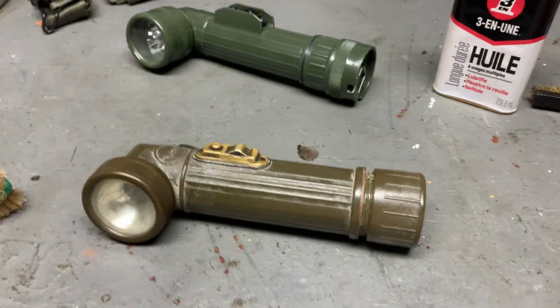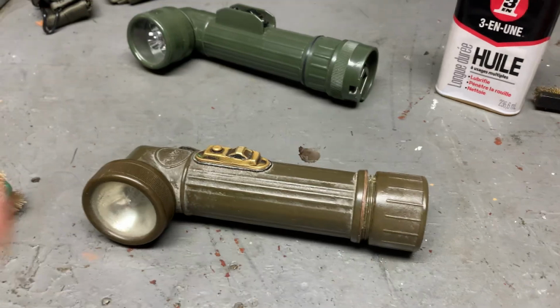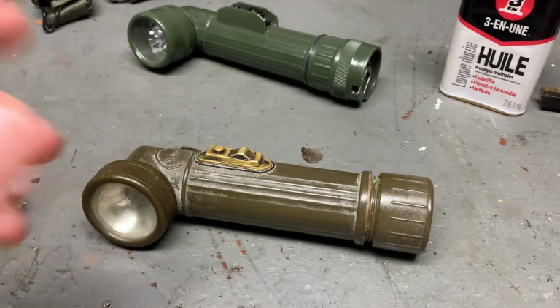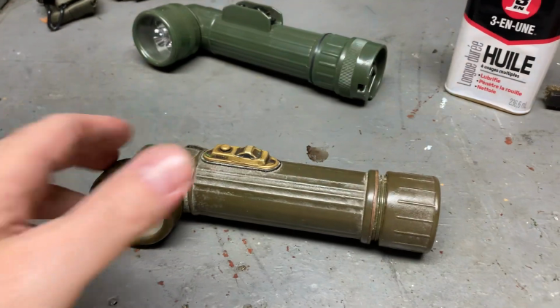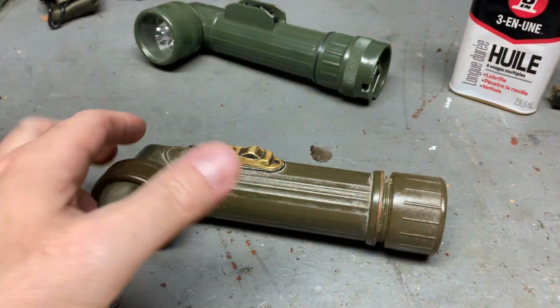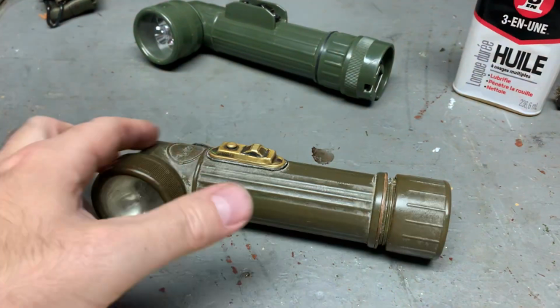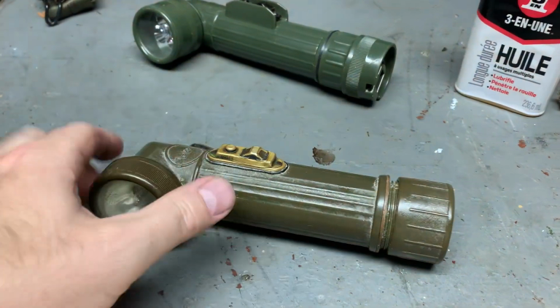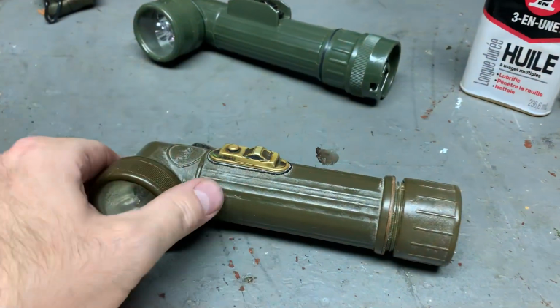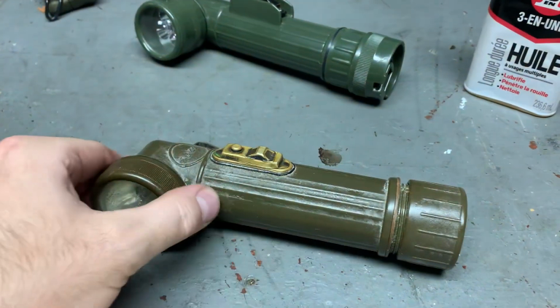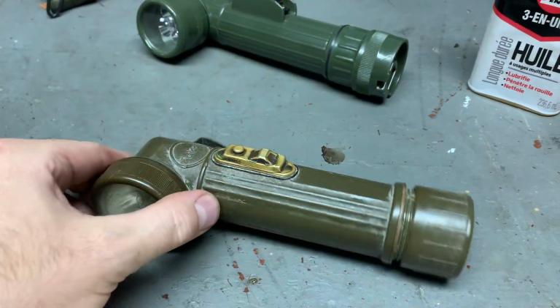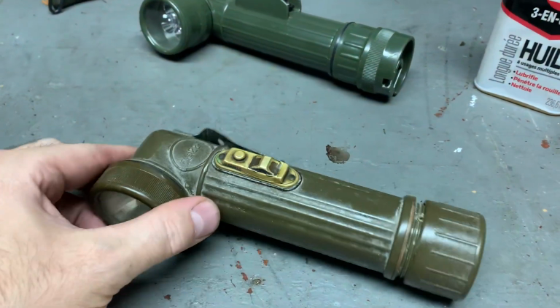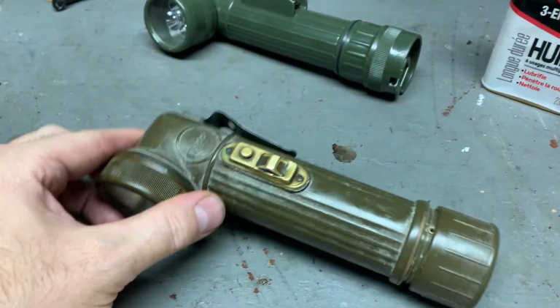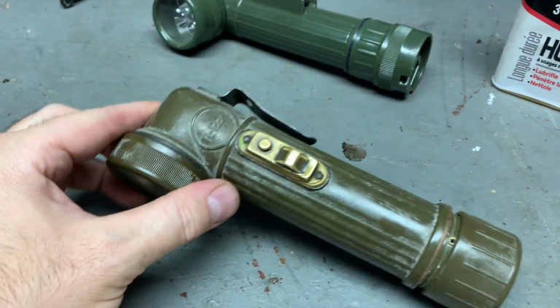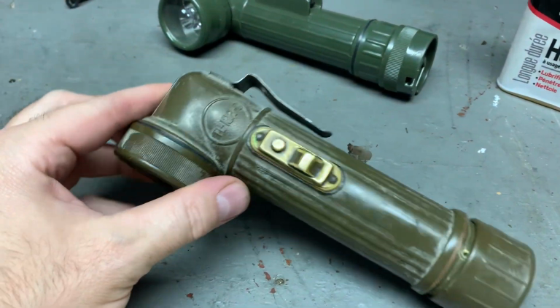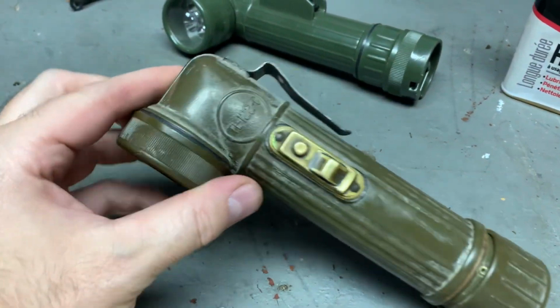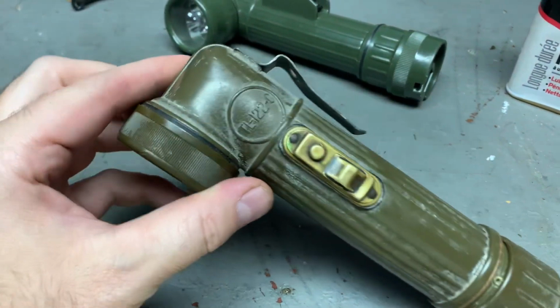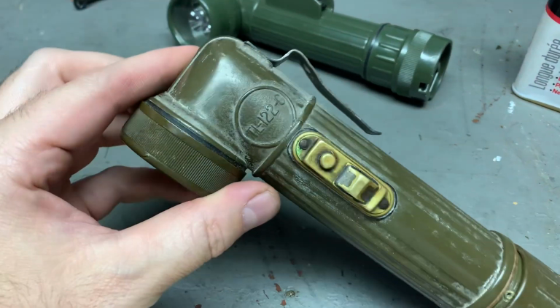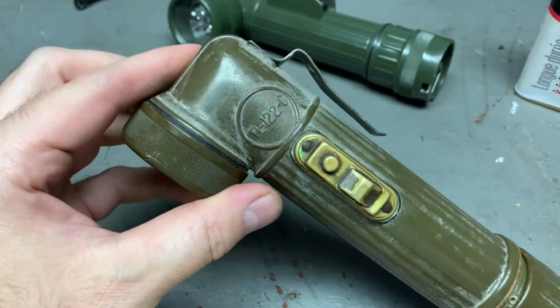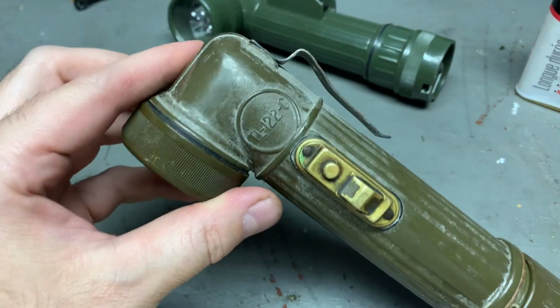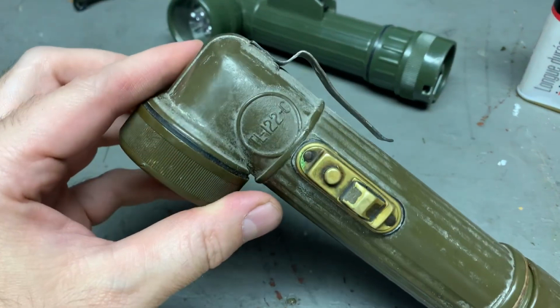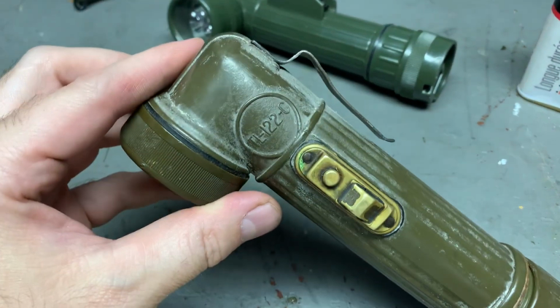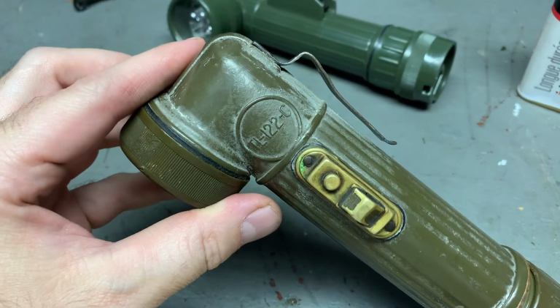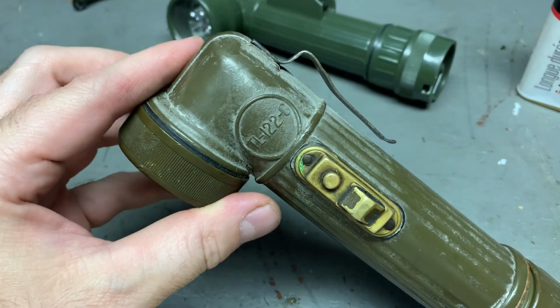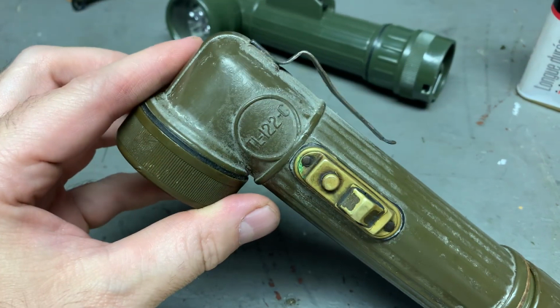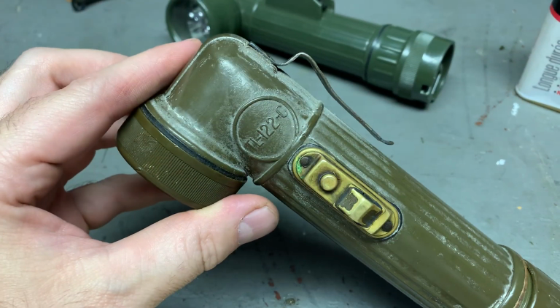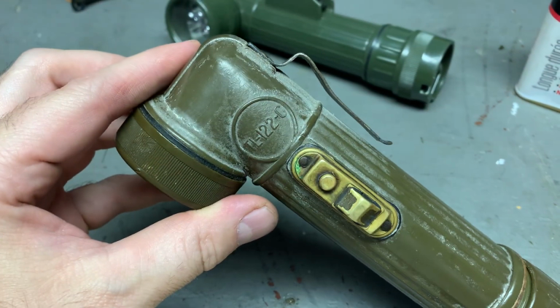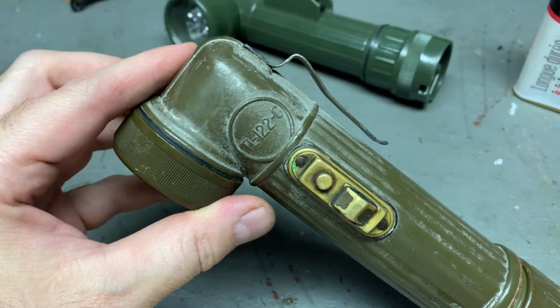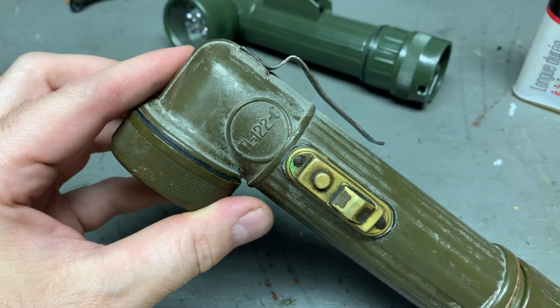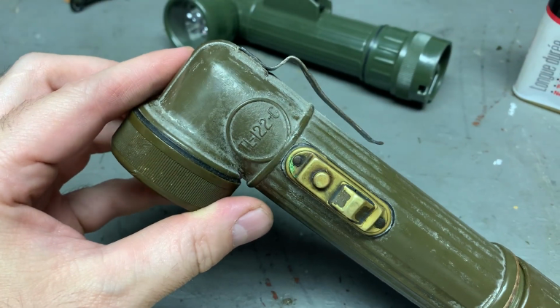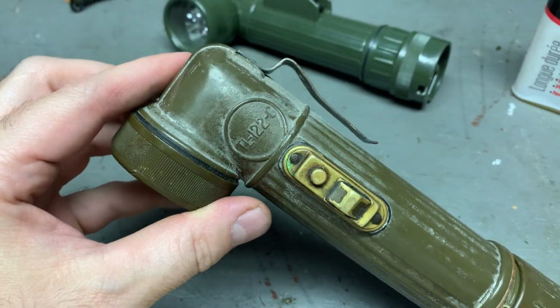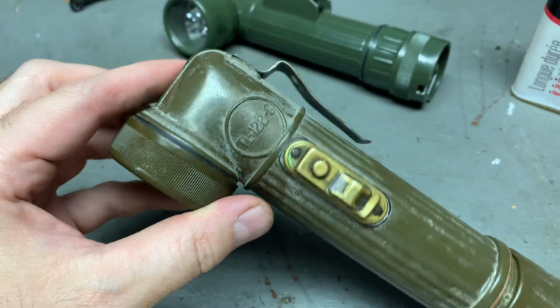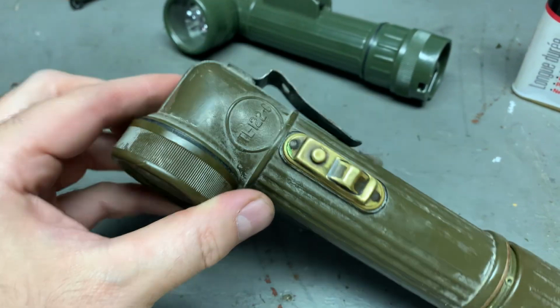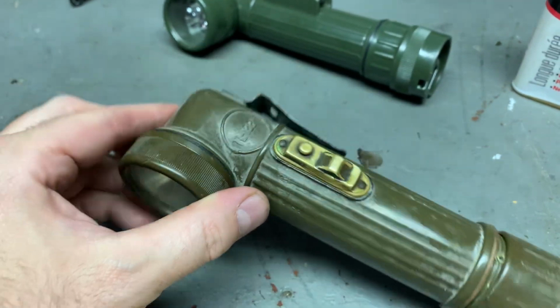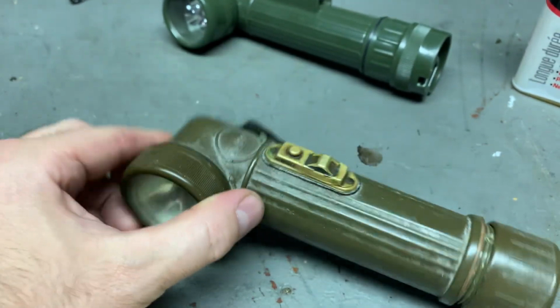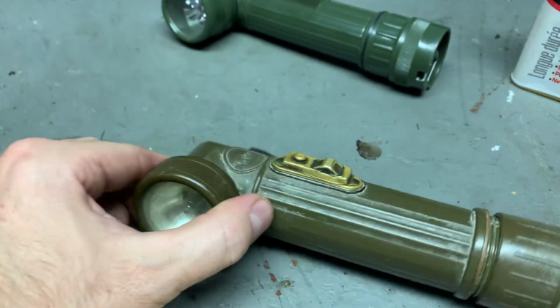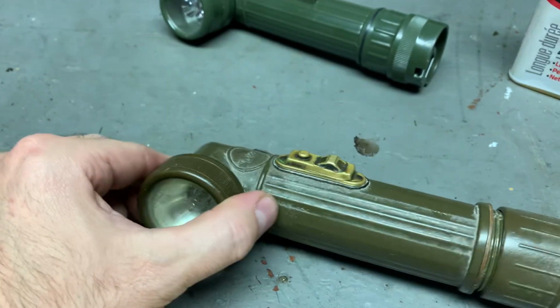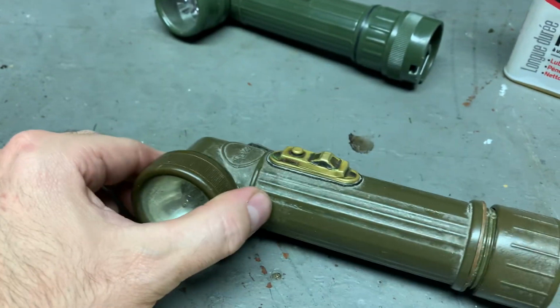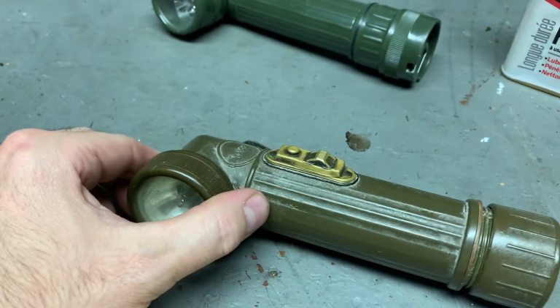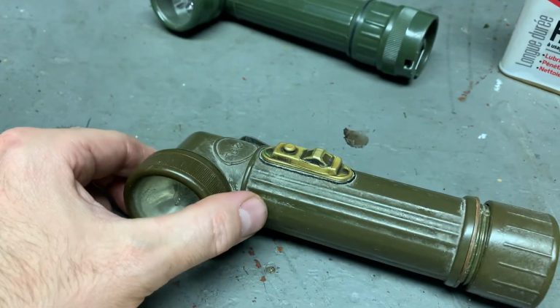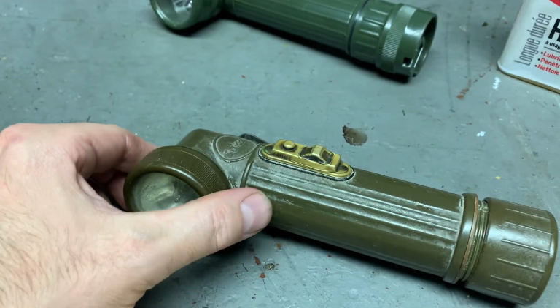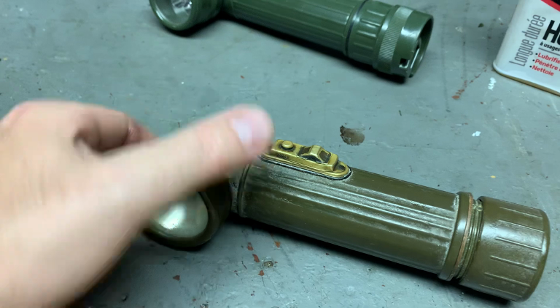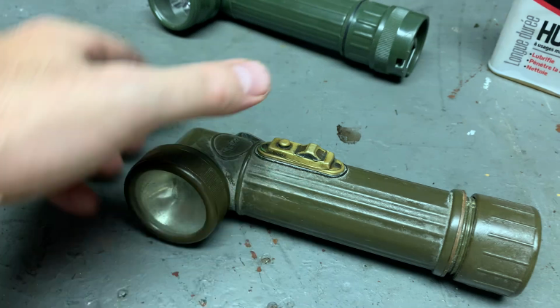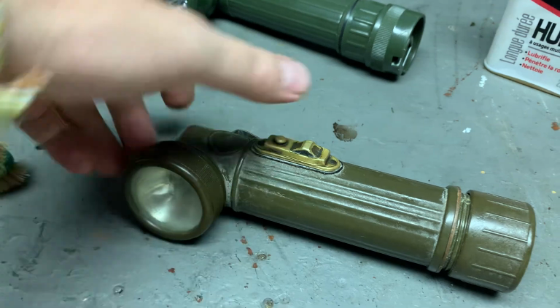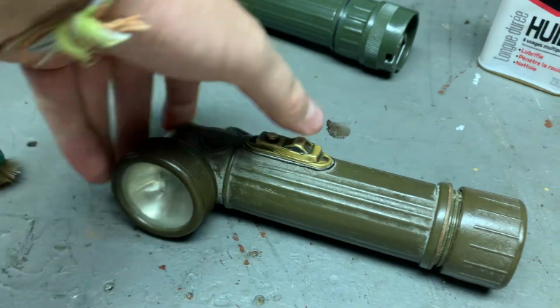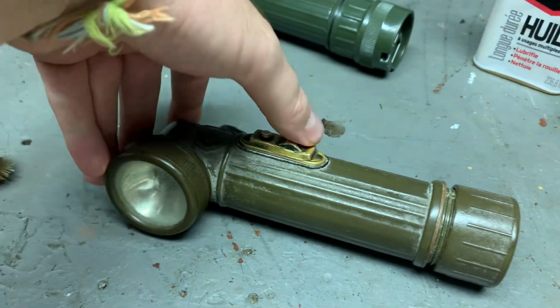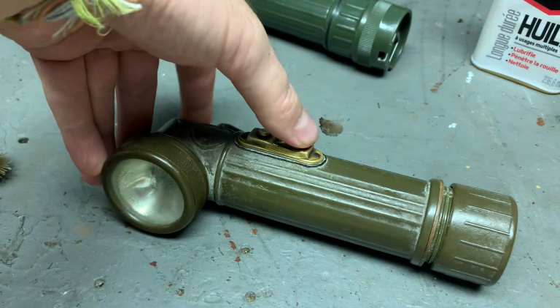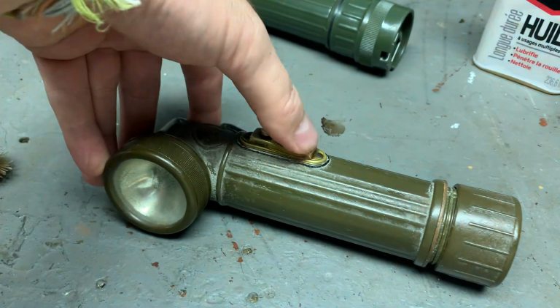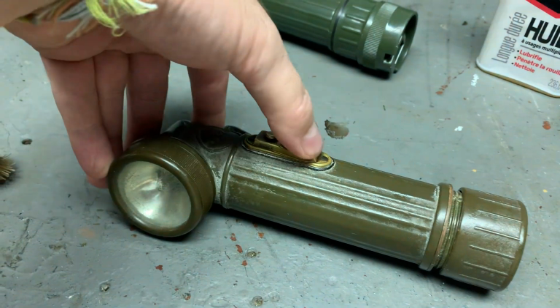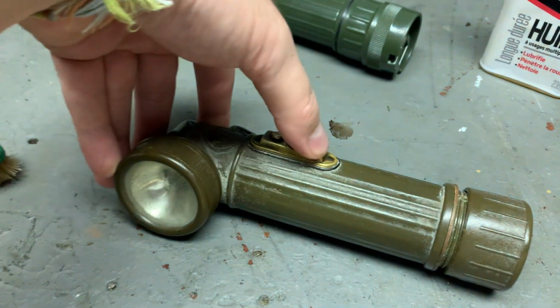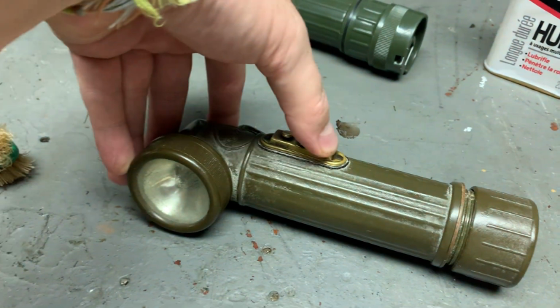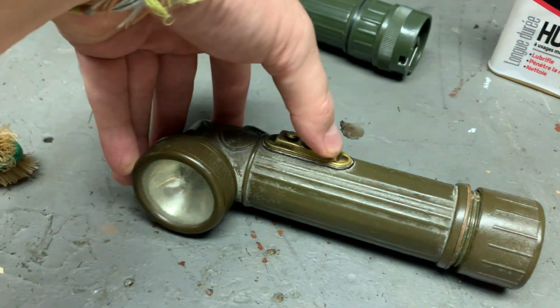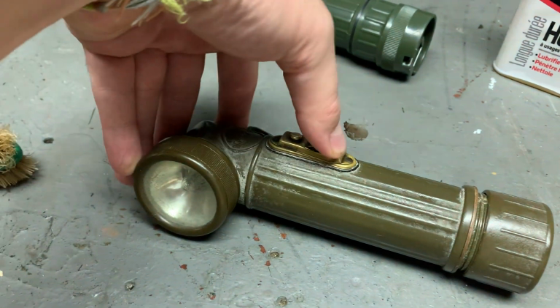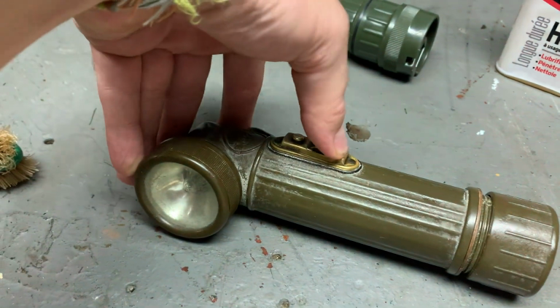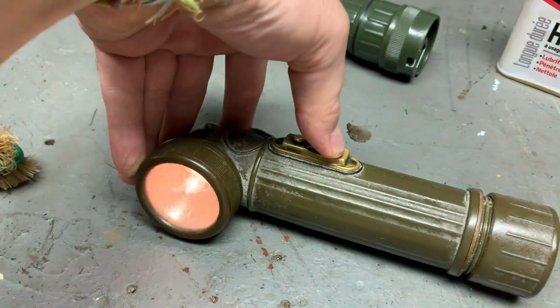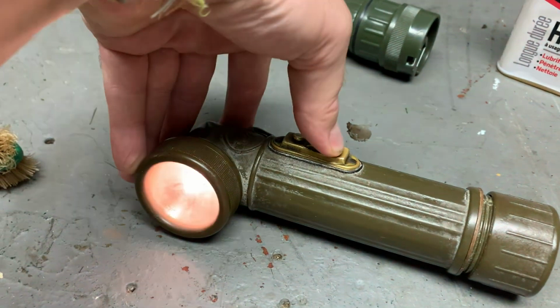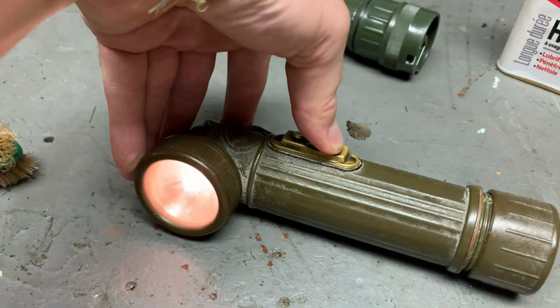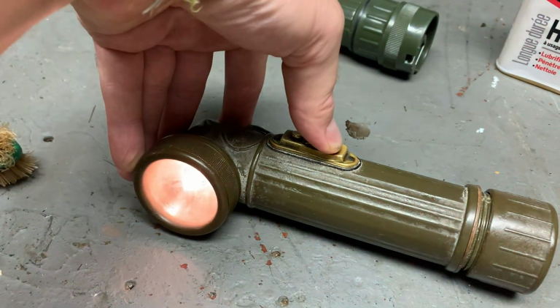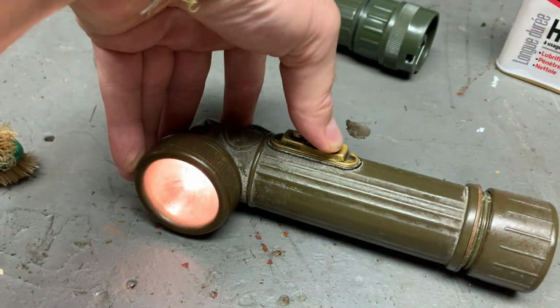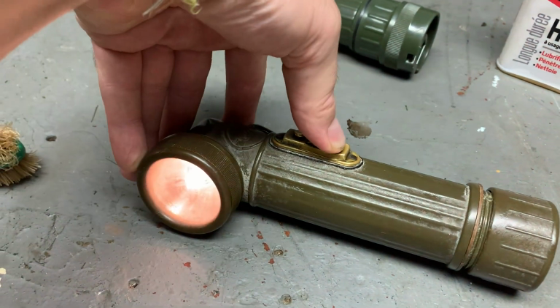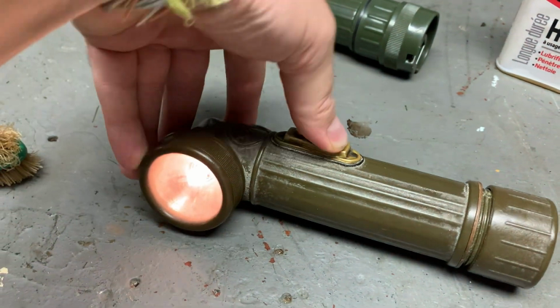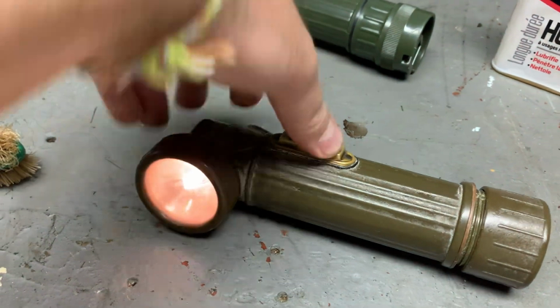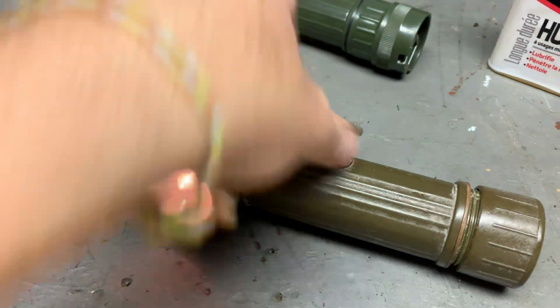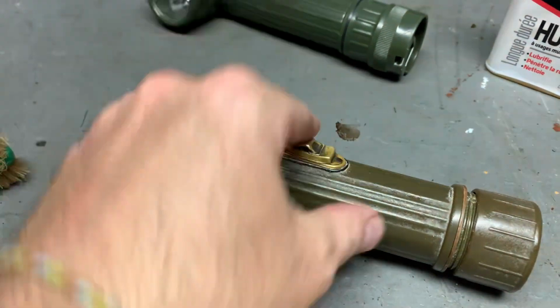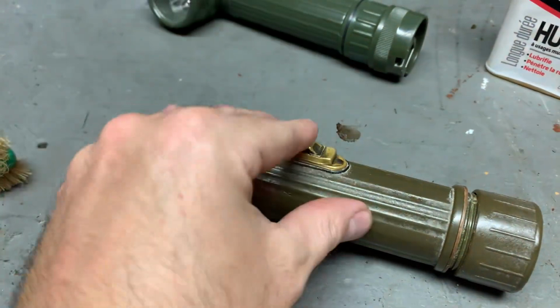Hey guys, Bloody Vintage here. So I got a TL-122C here. I got it working nicely, which is nice.